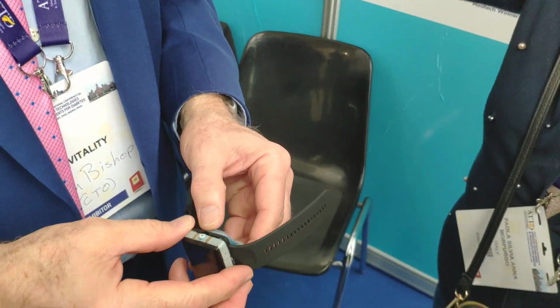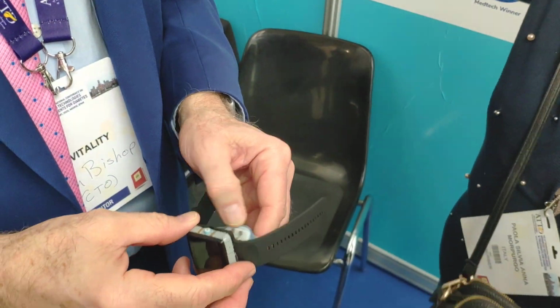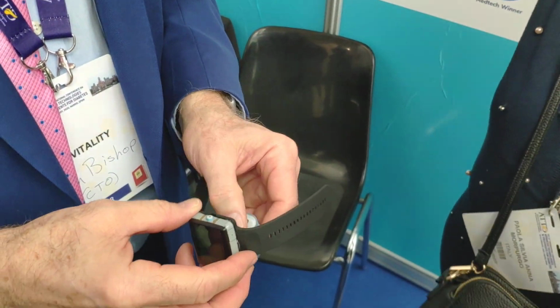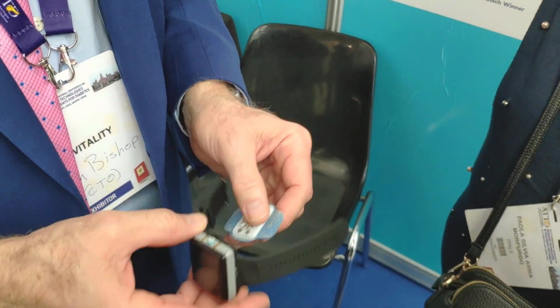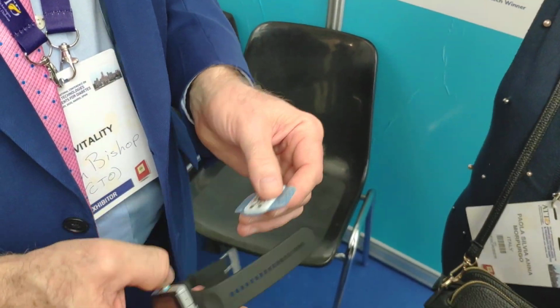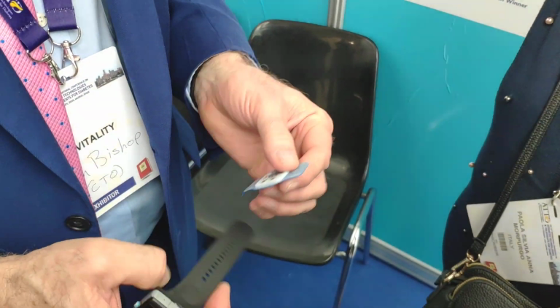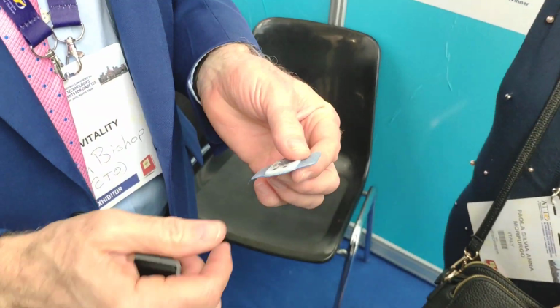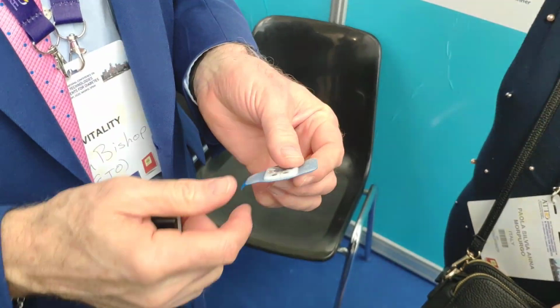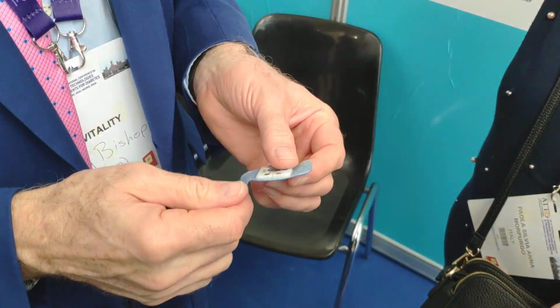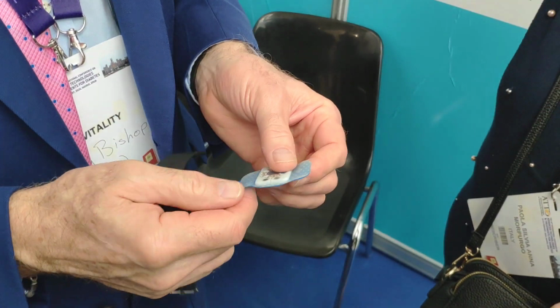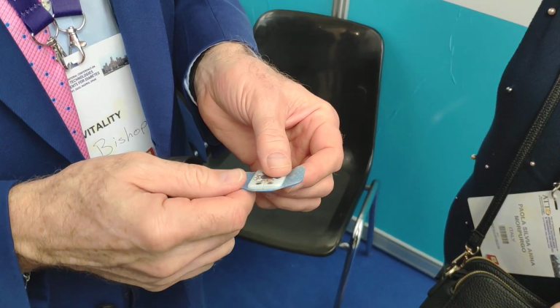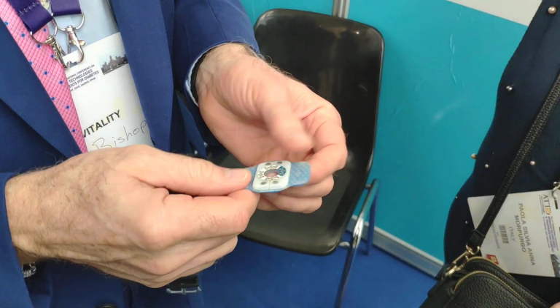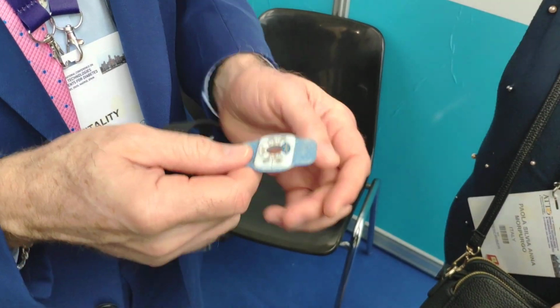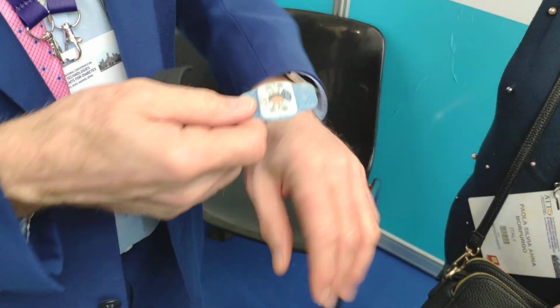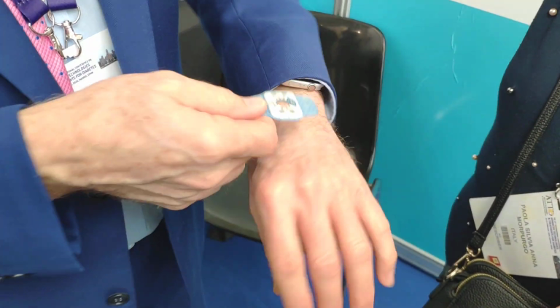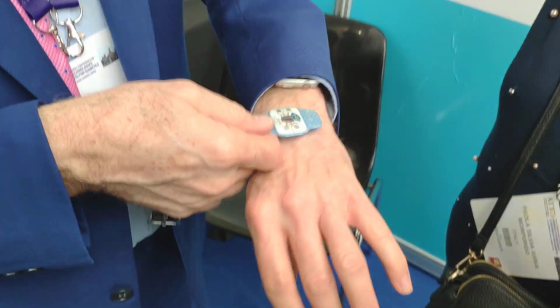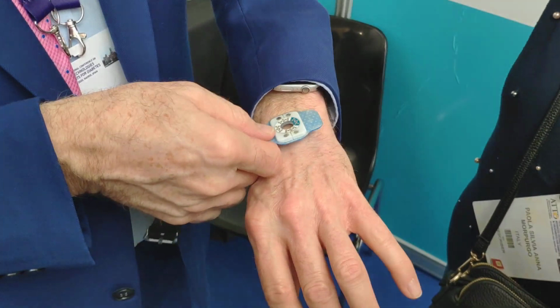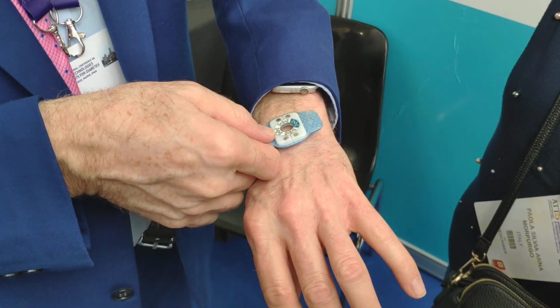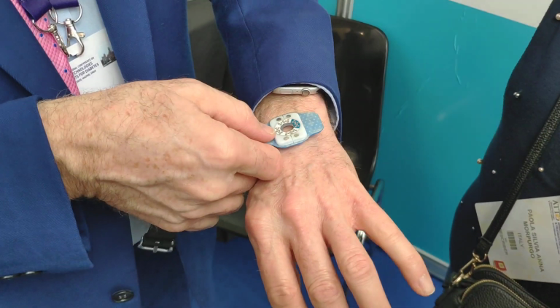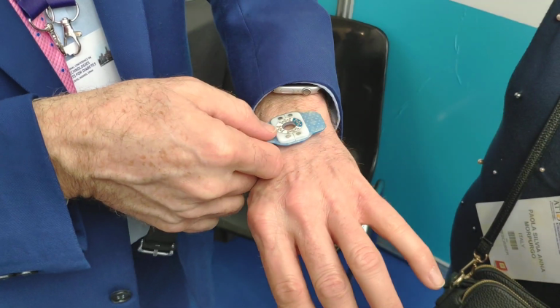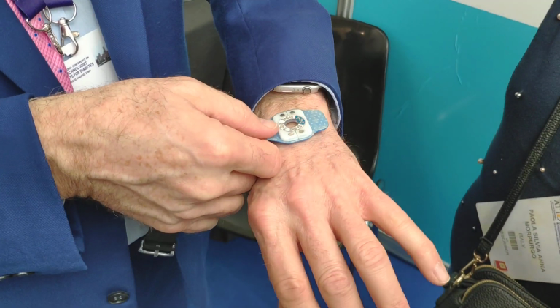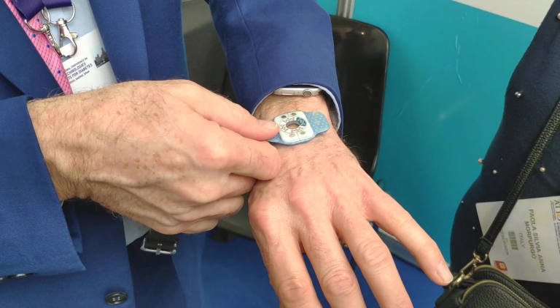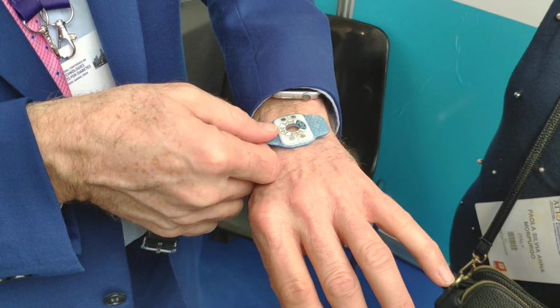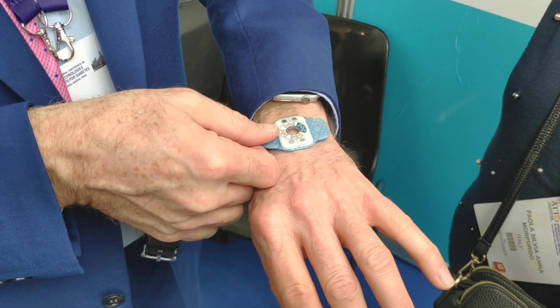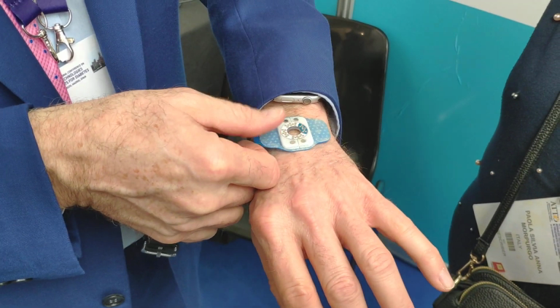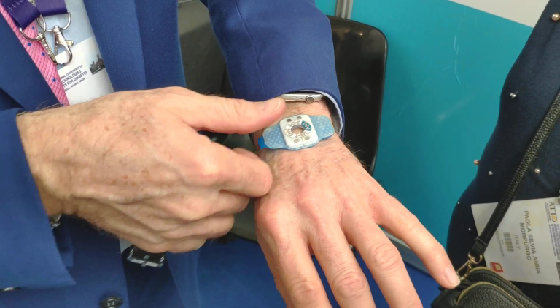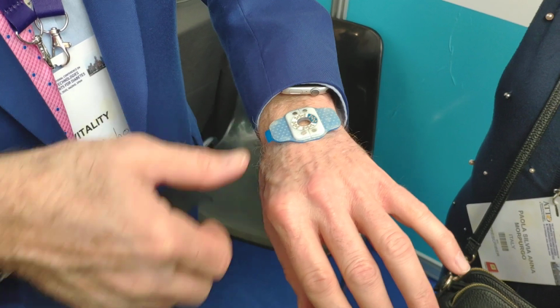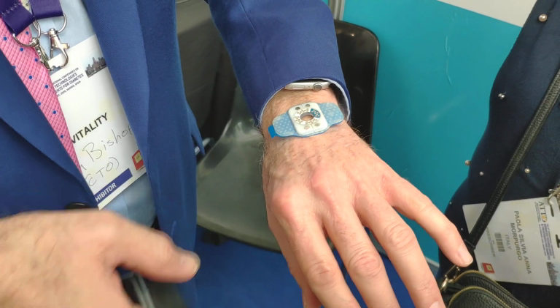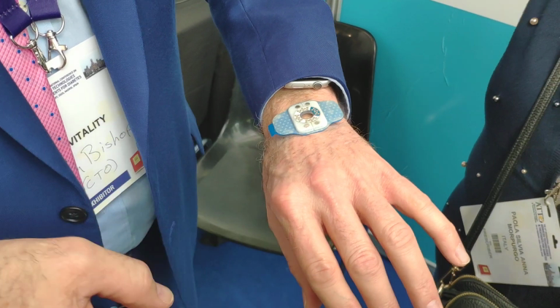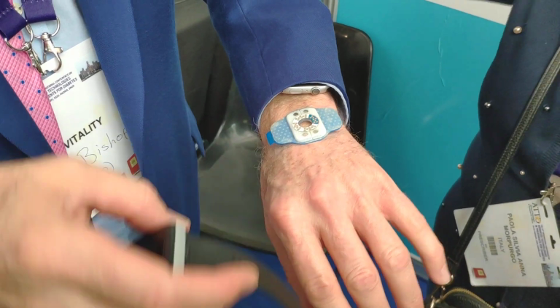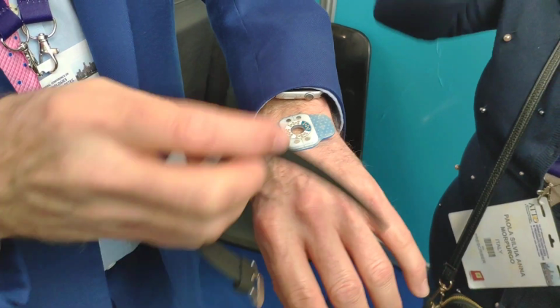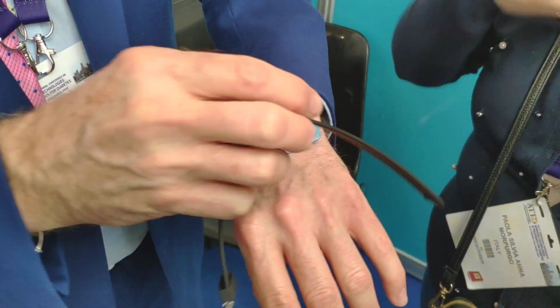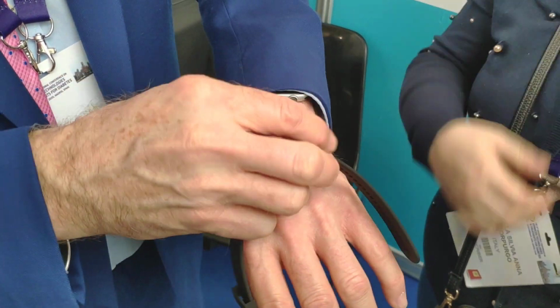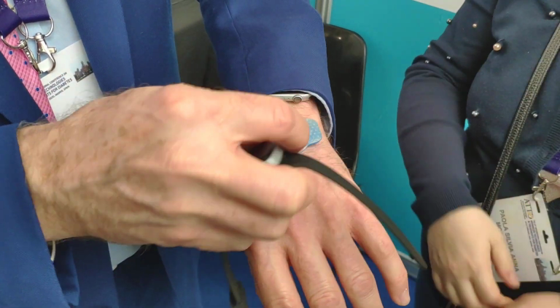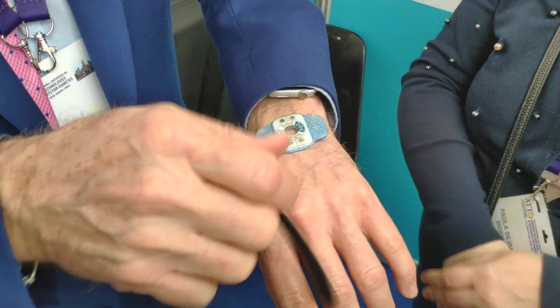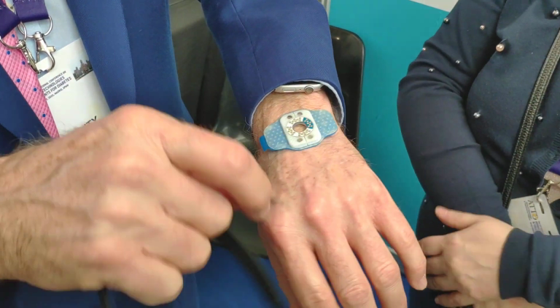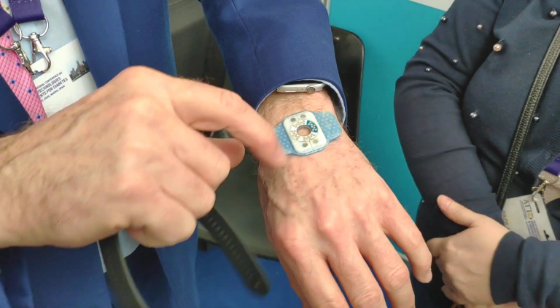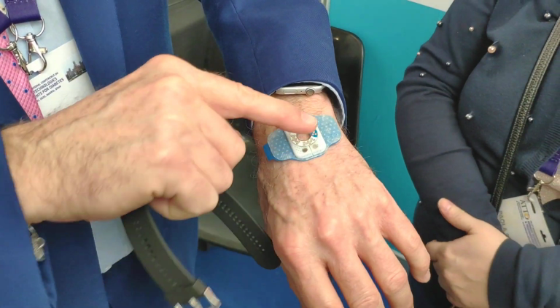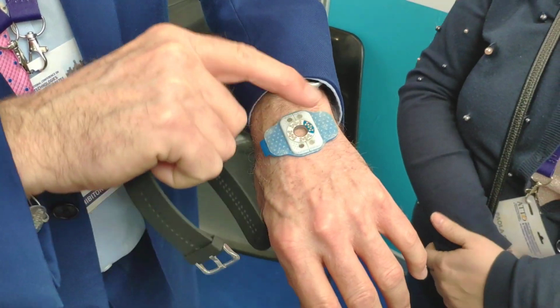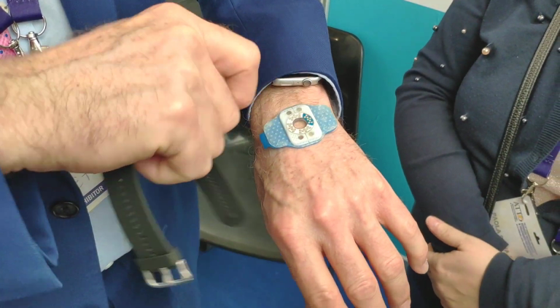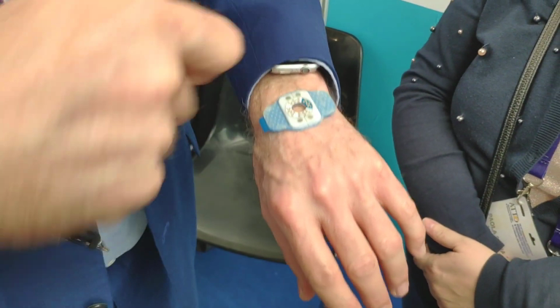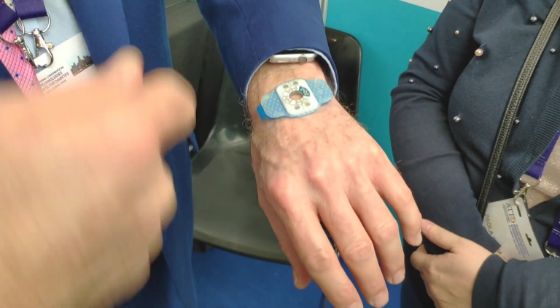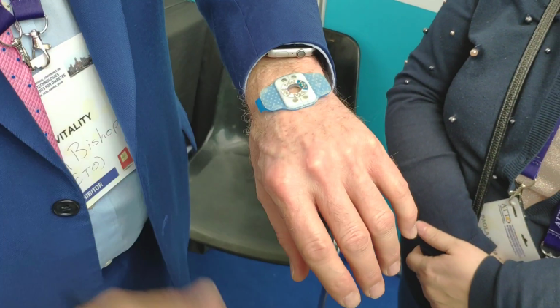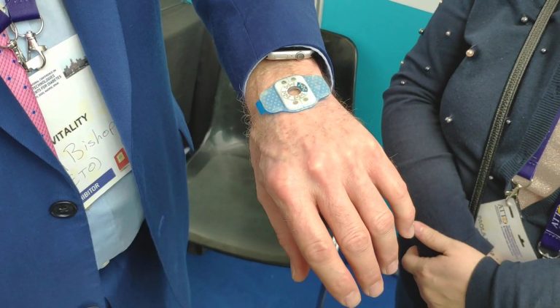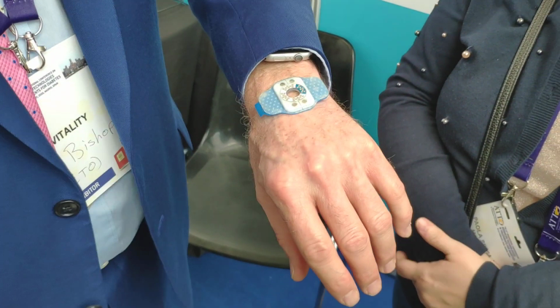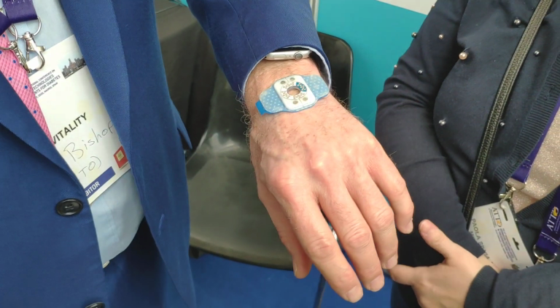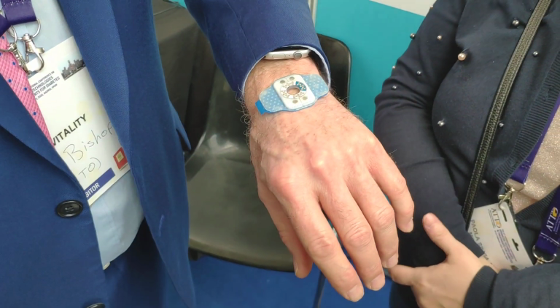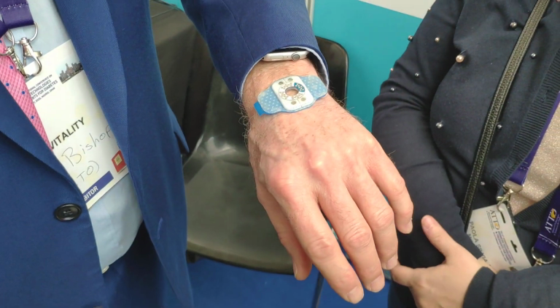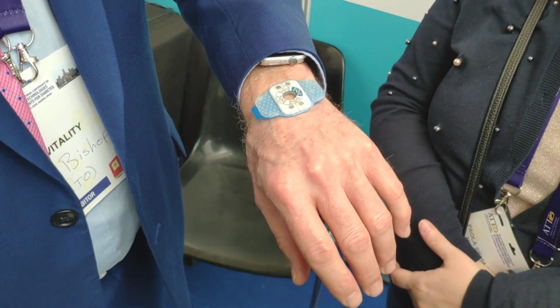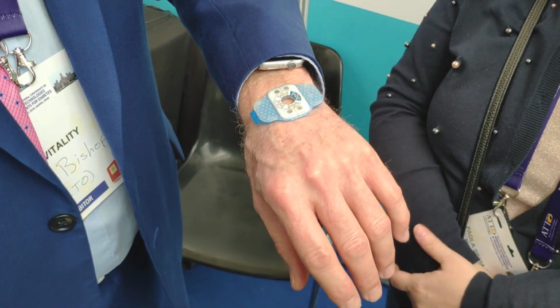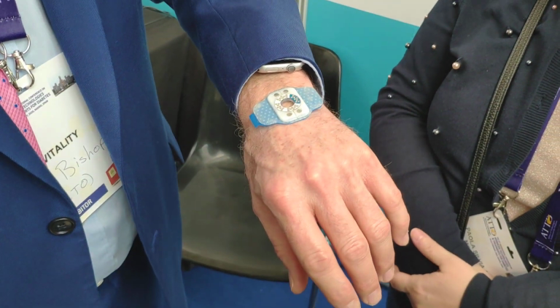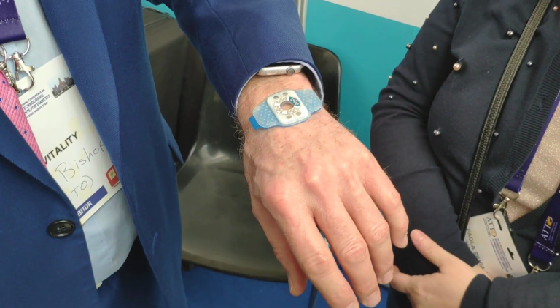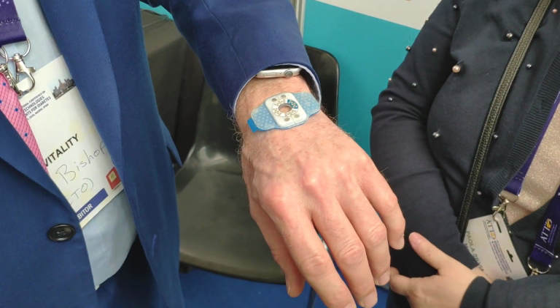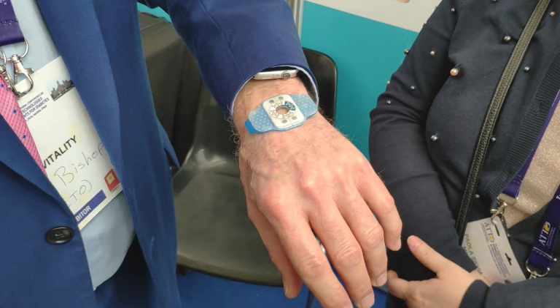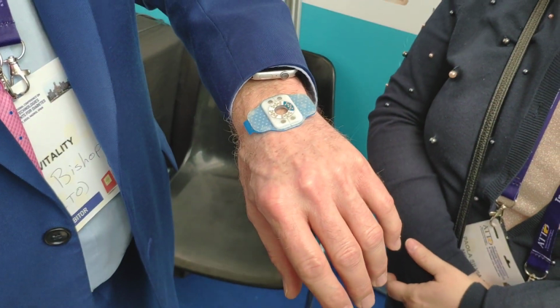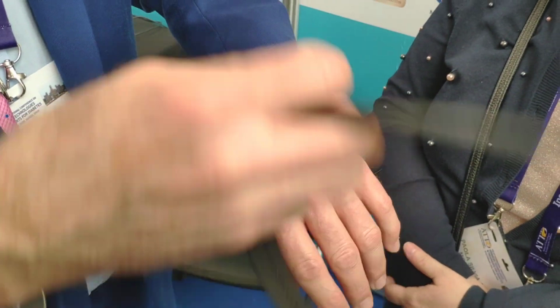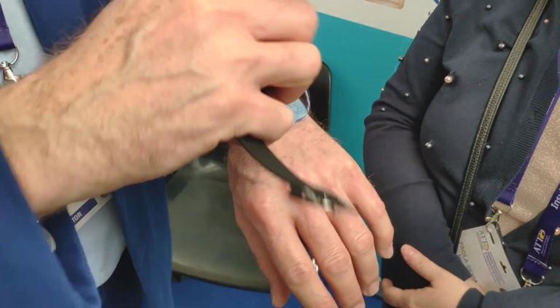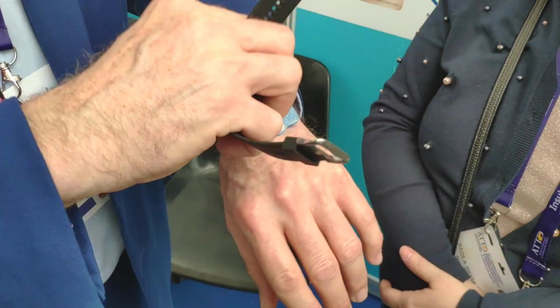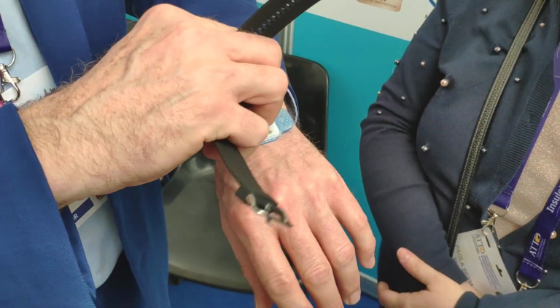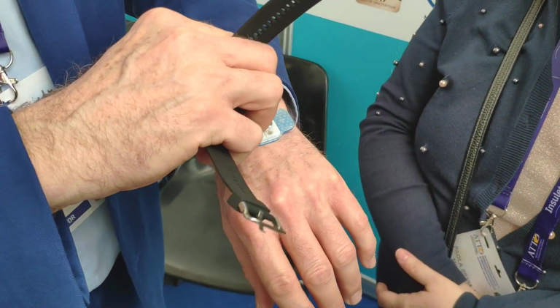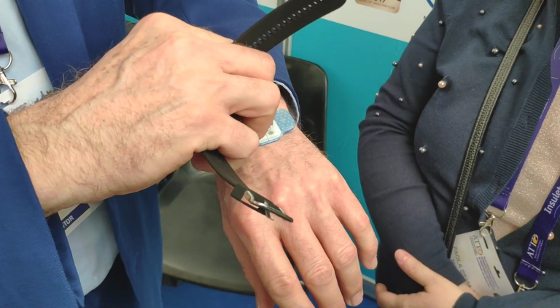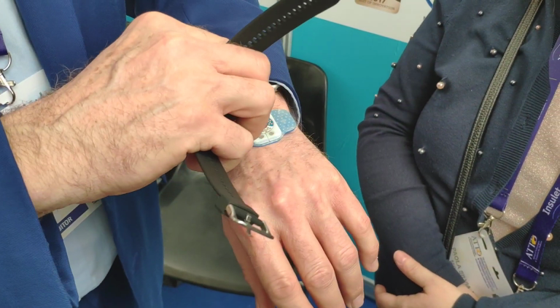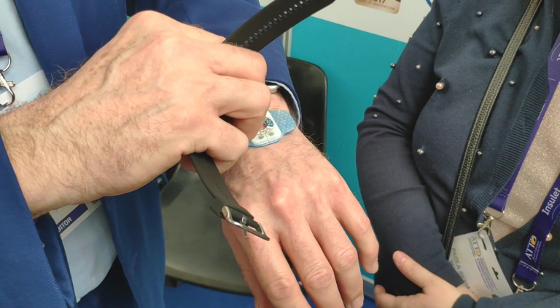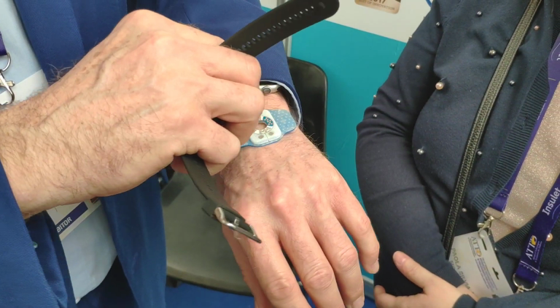The patch will last a week. After that week, you take it off and throw it away, and put another one in.